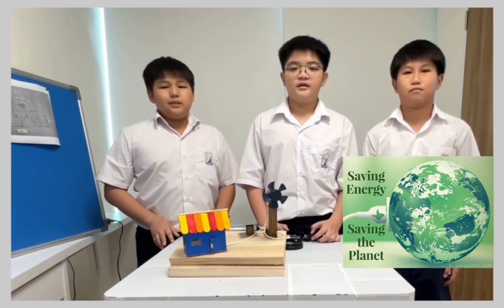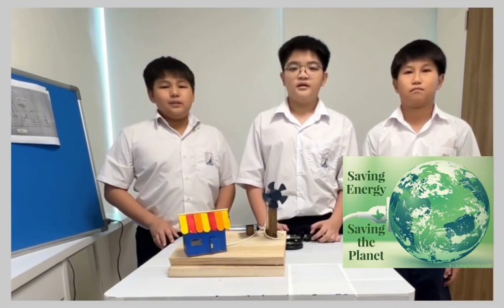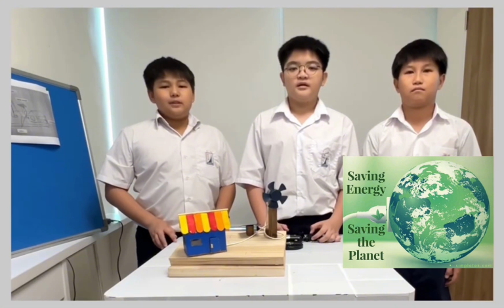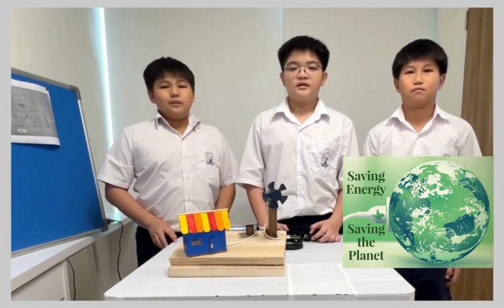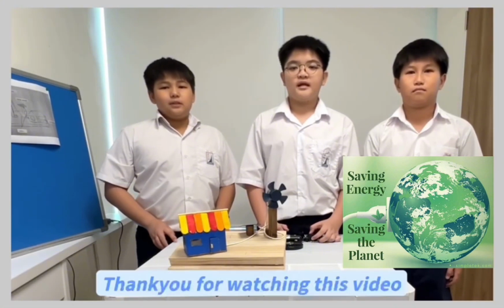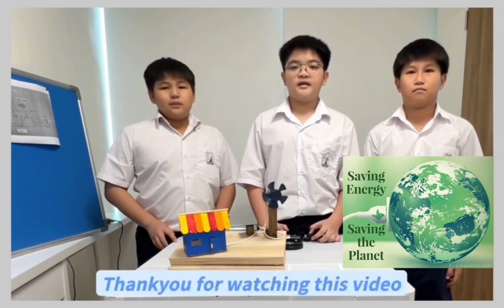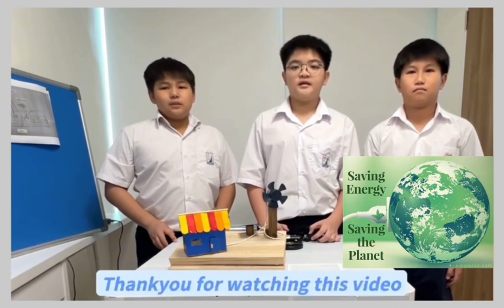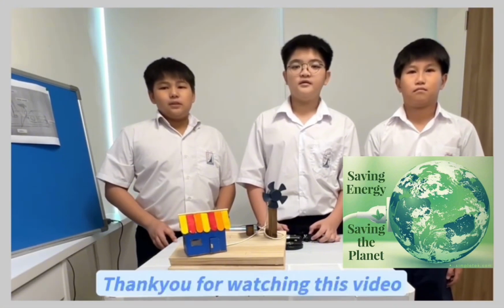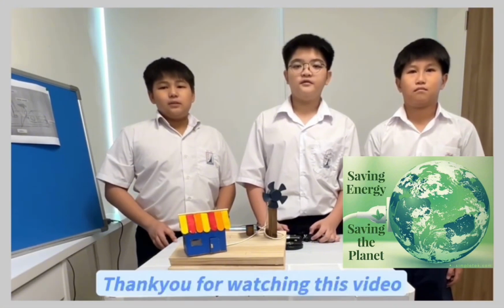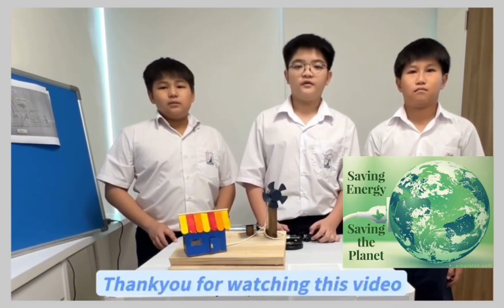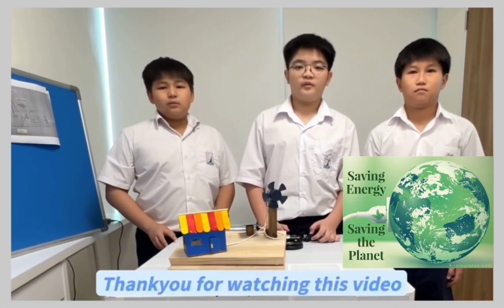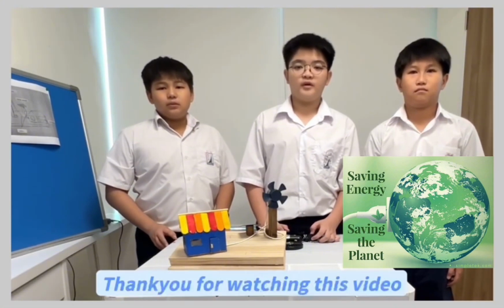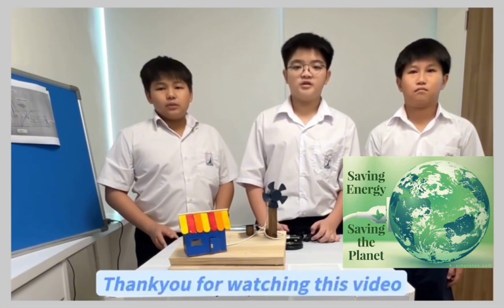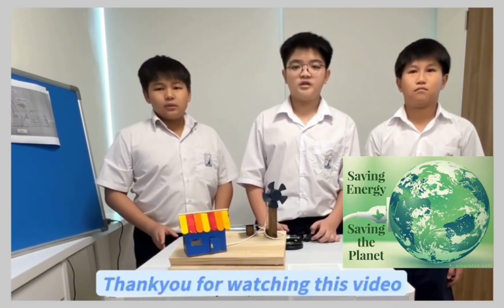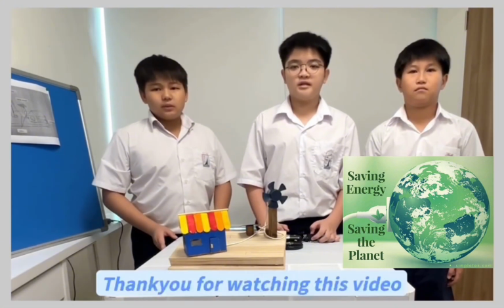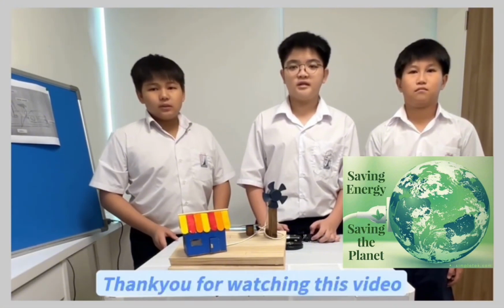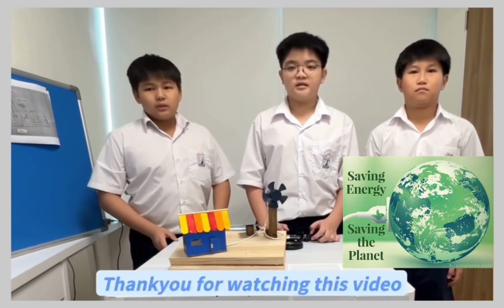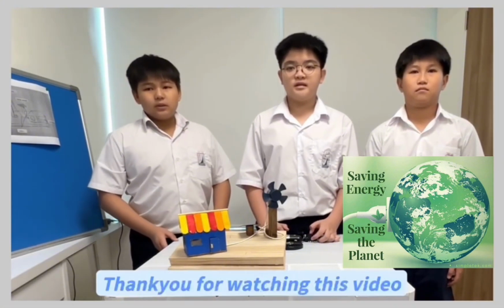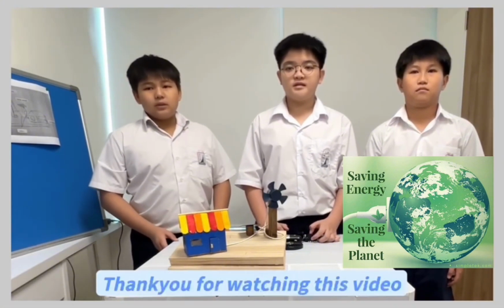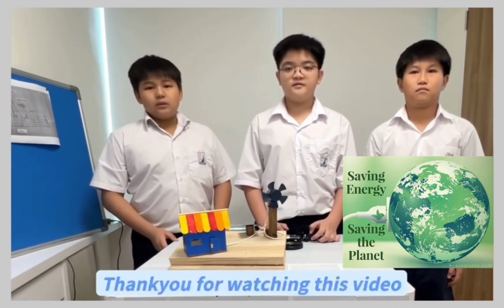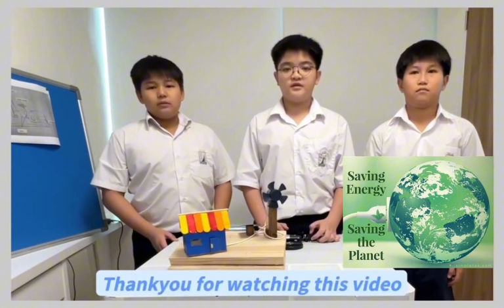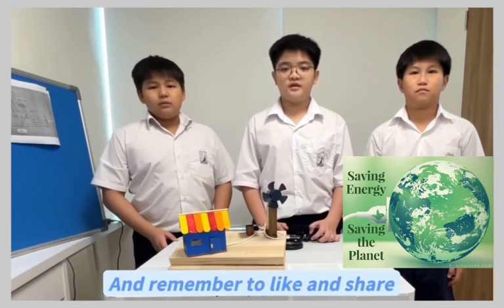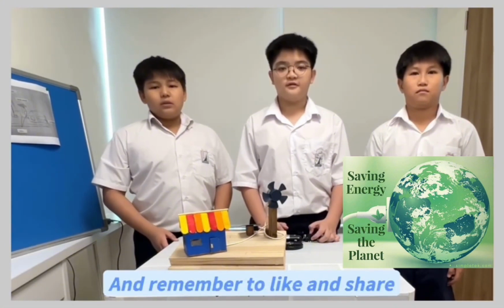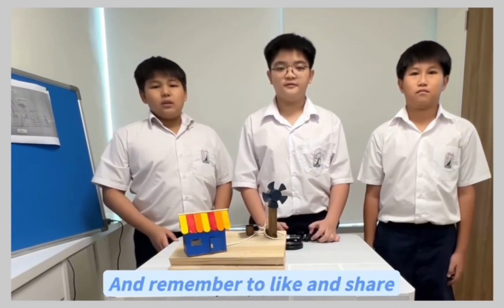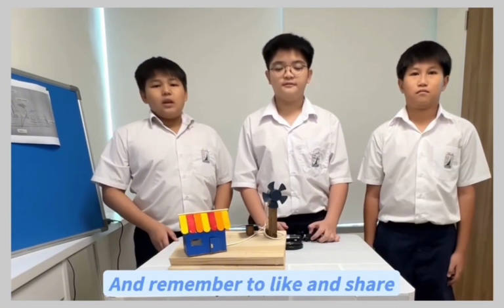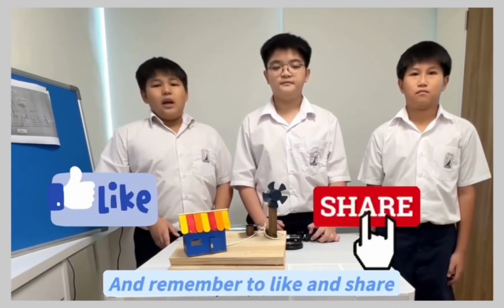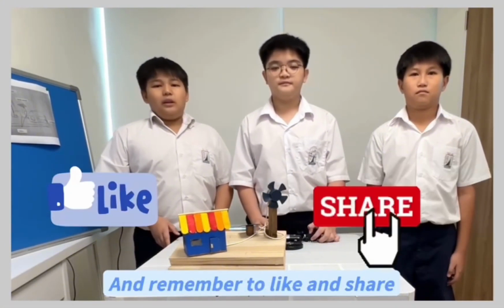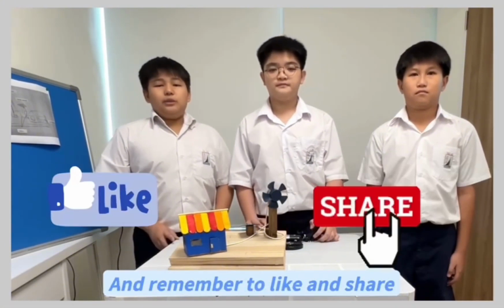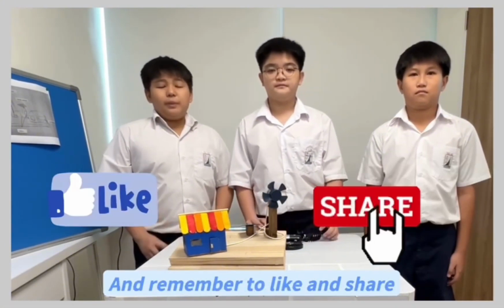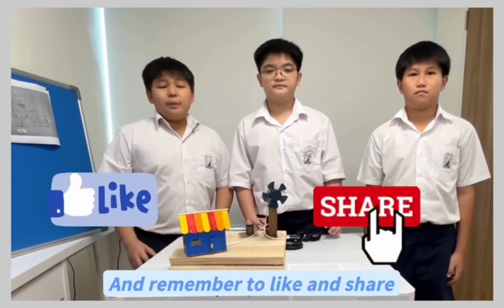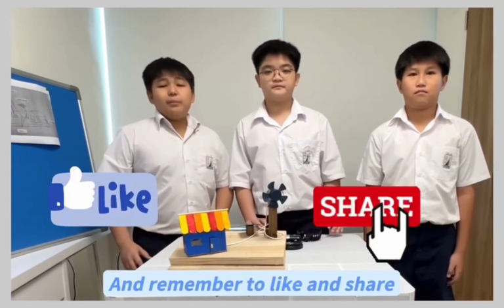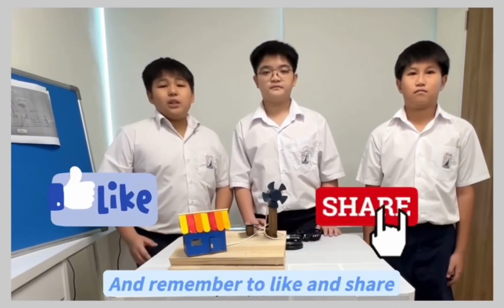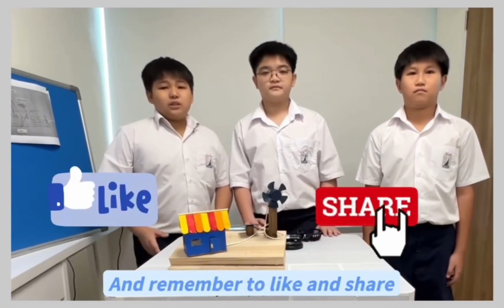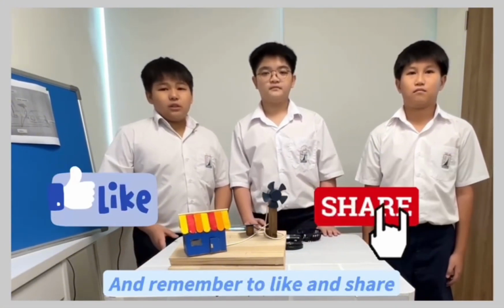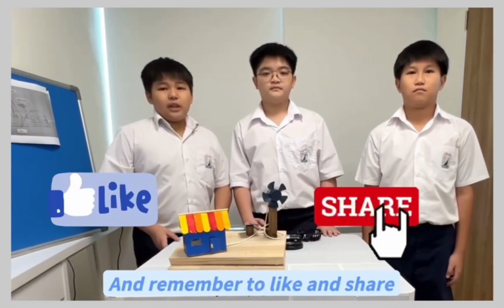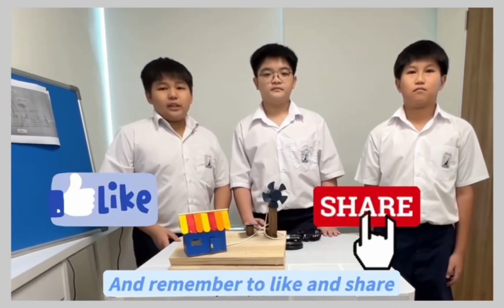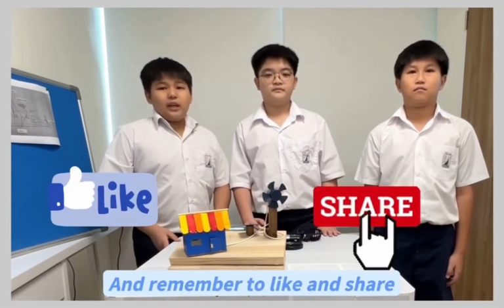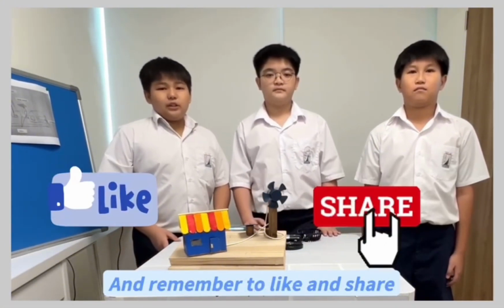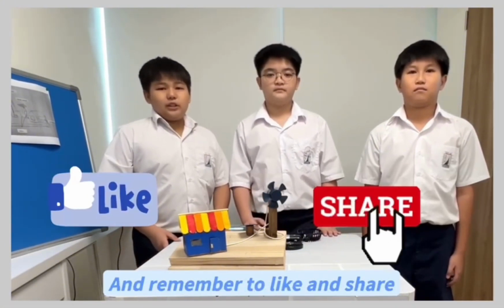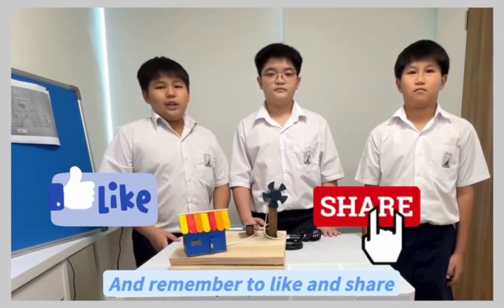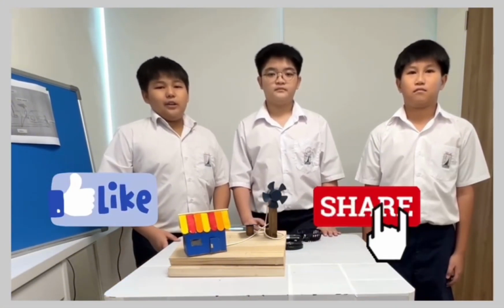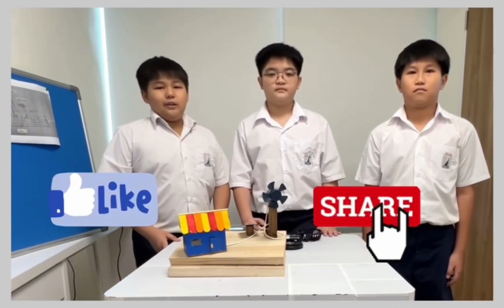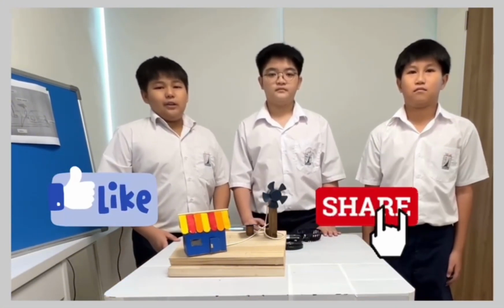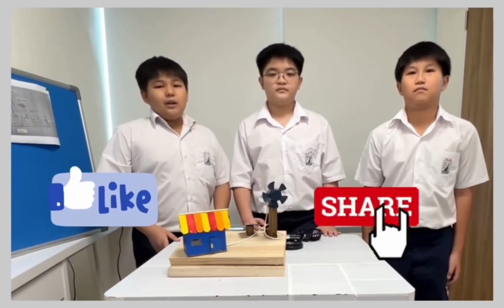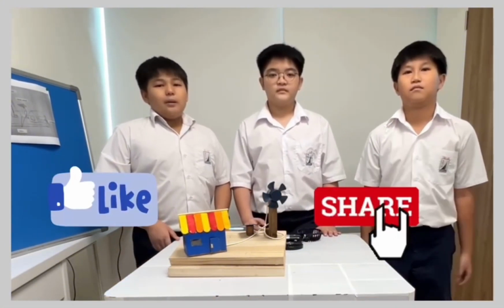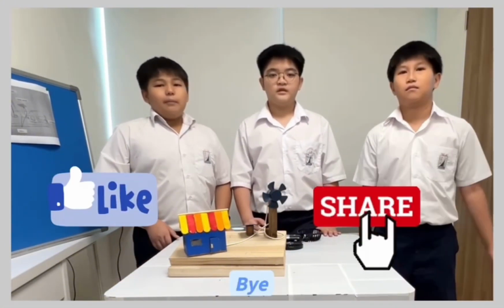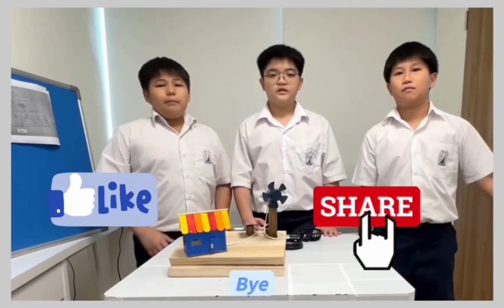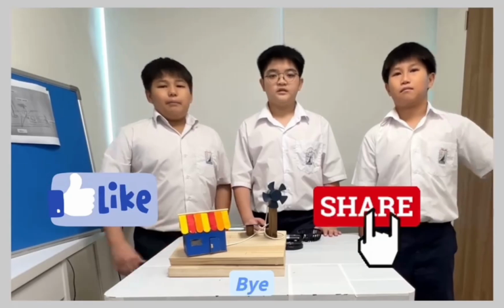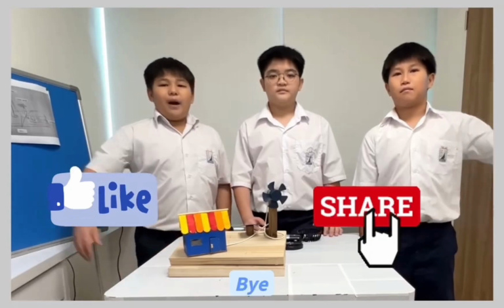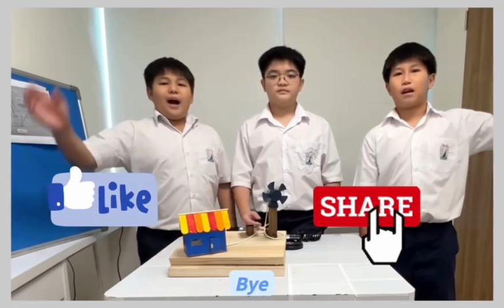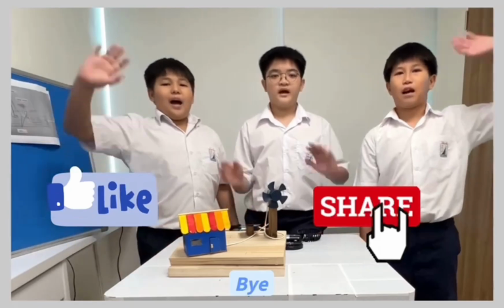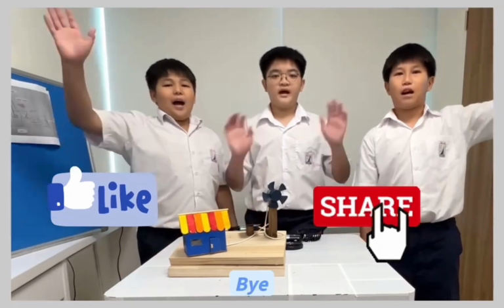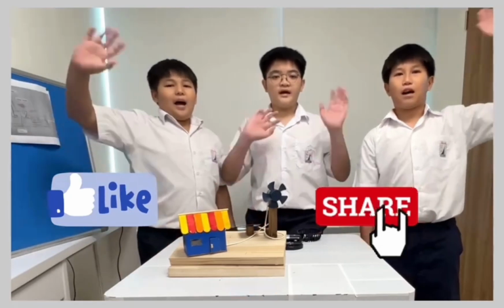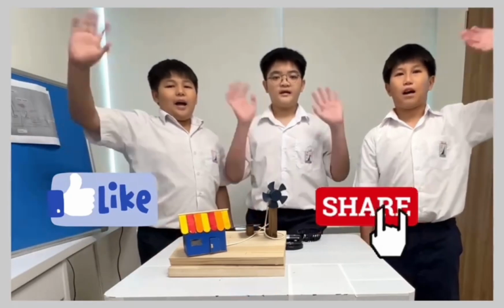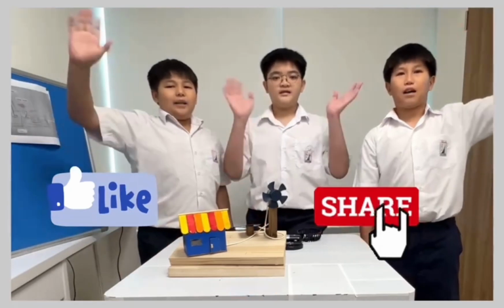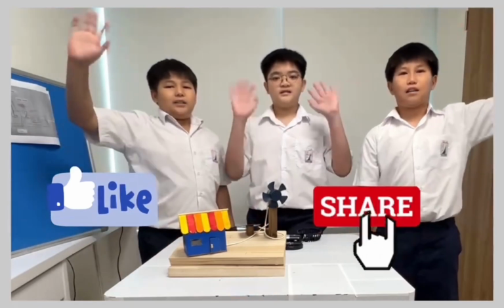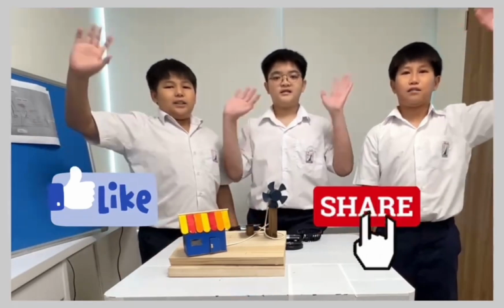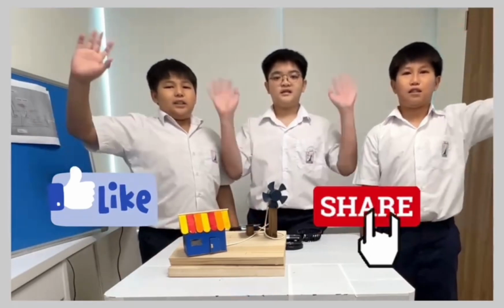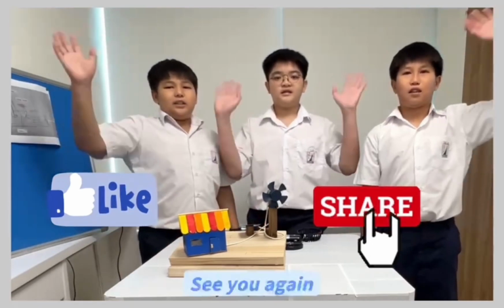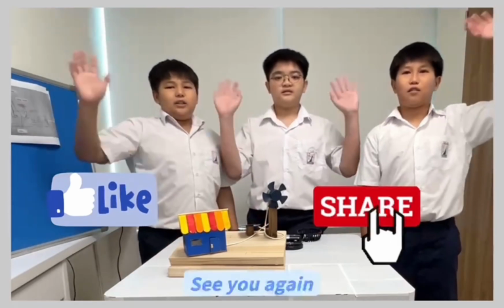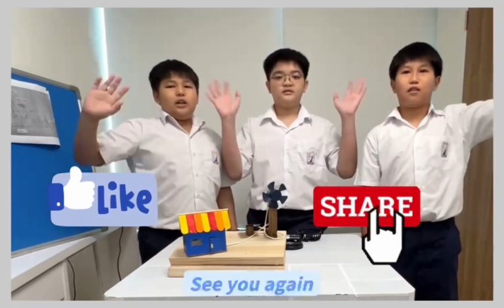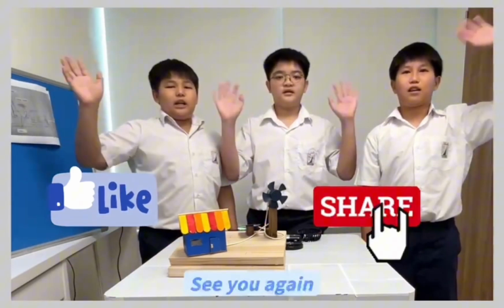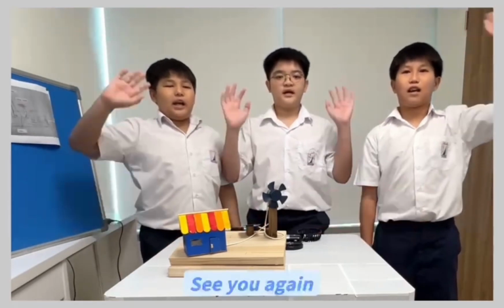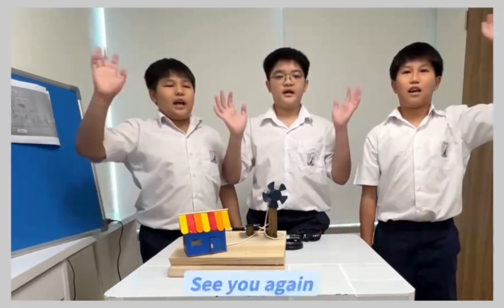Thank you for watching this video. And remember to like and share. Bye, see you again.